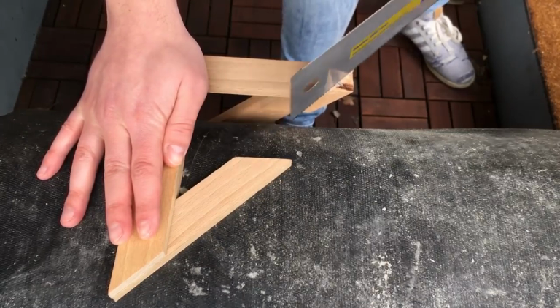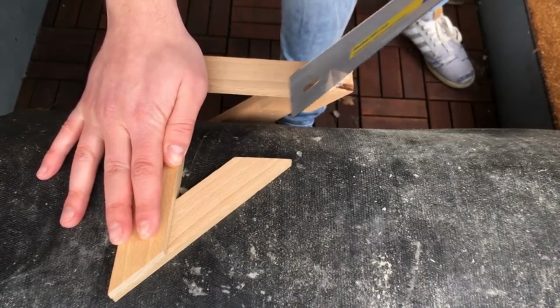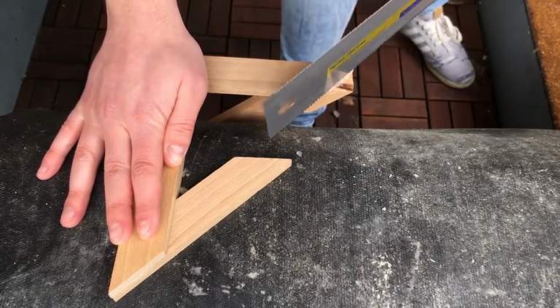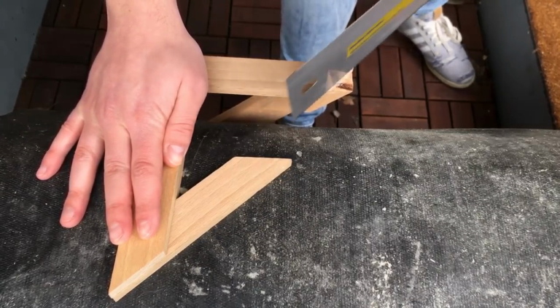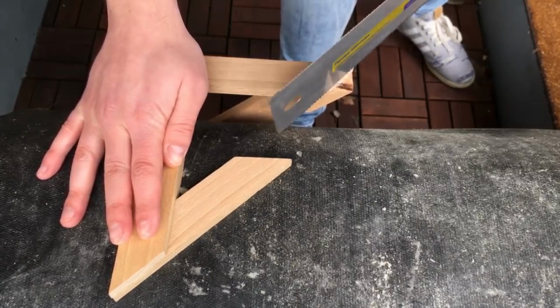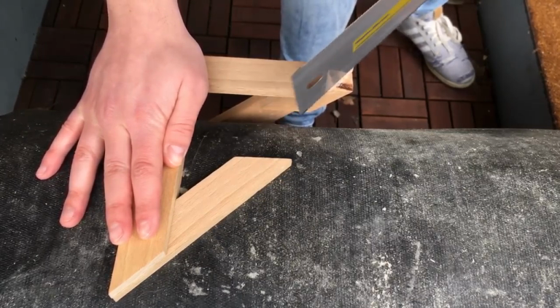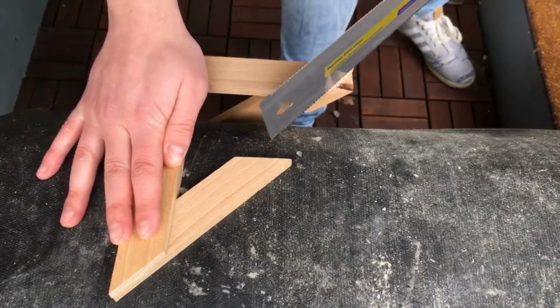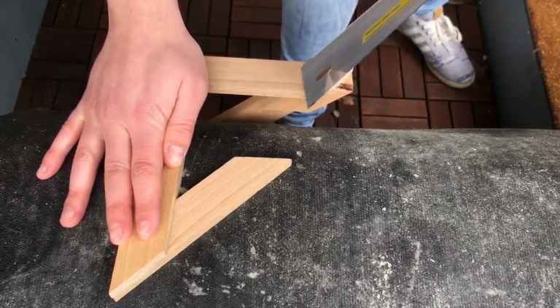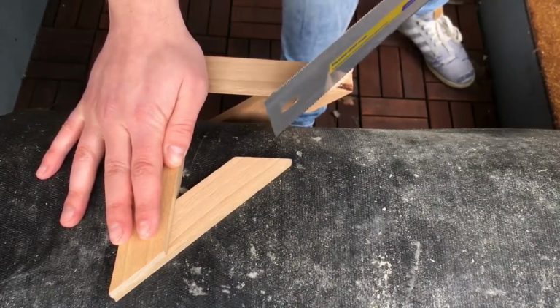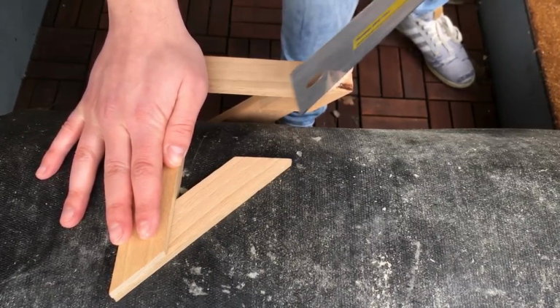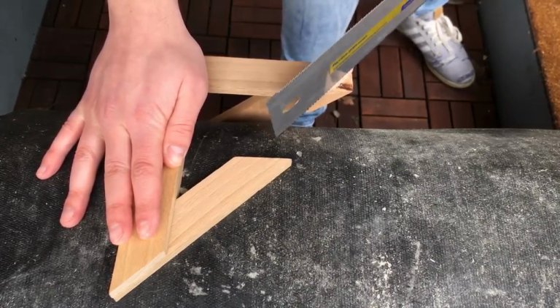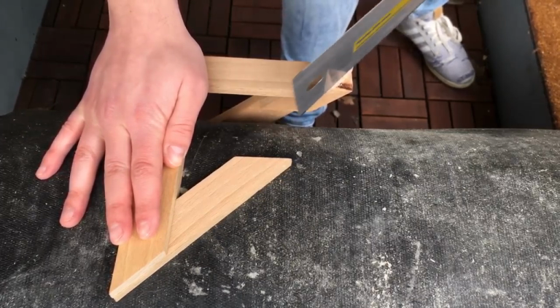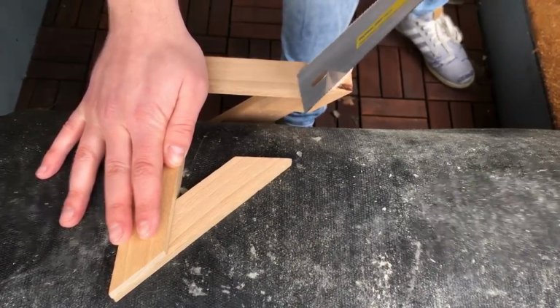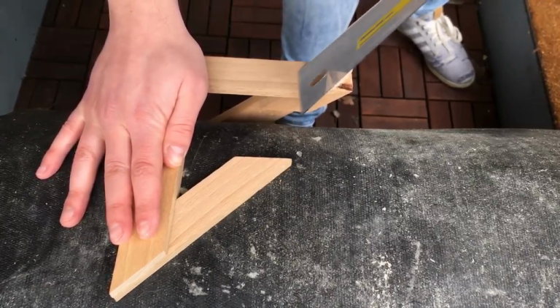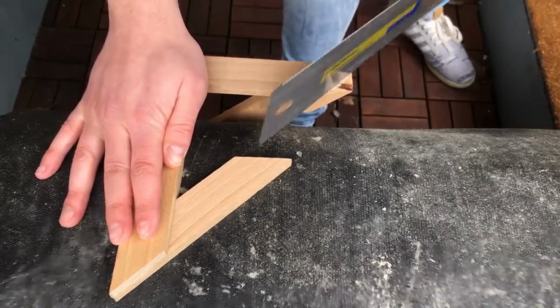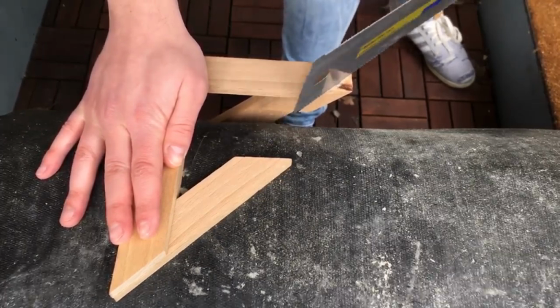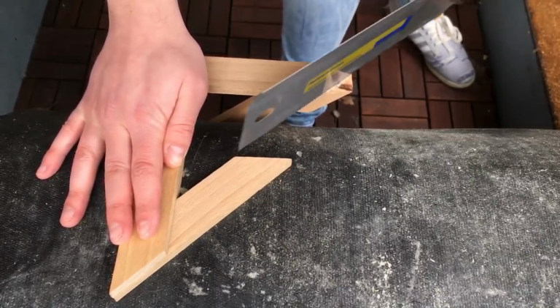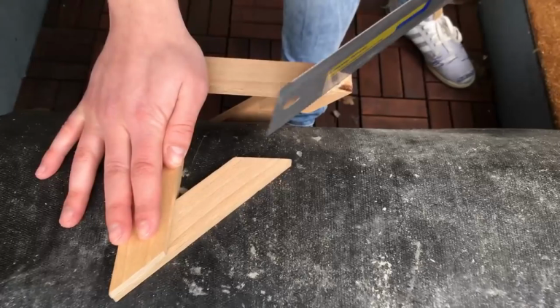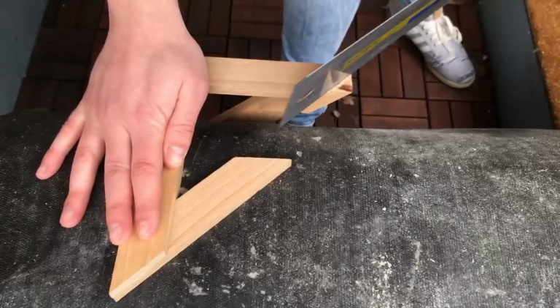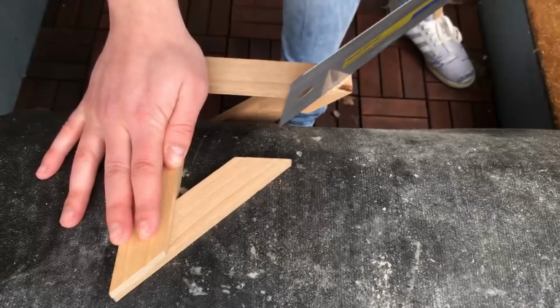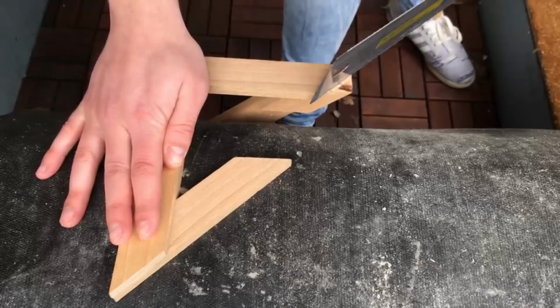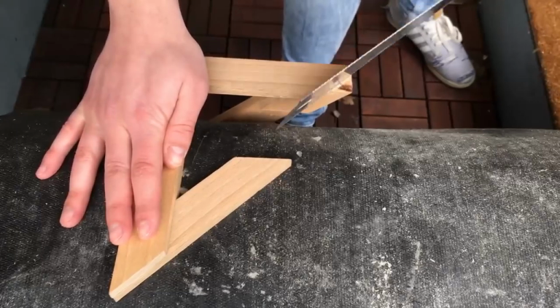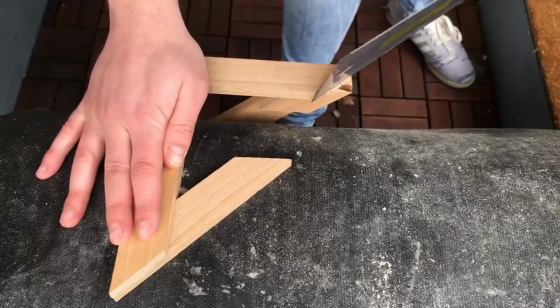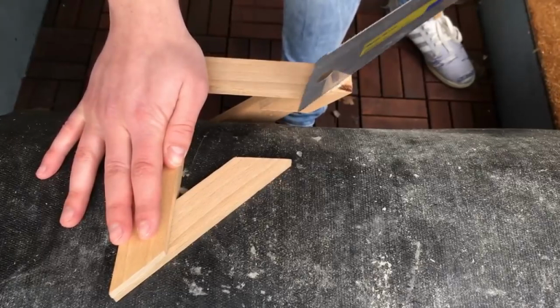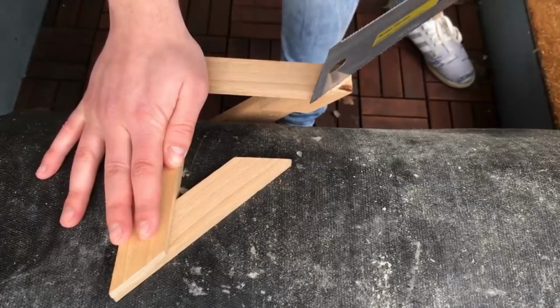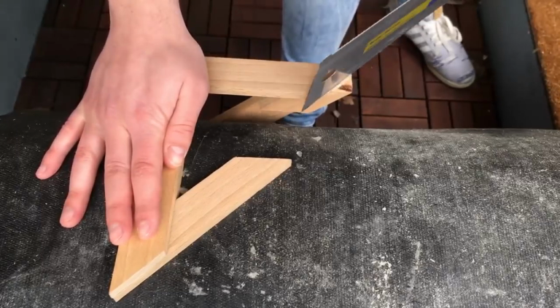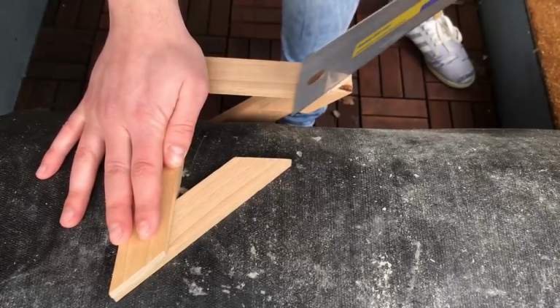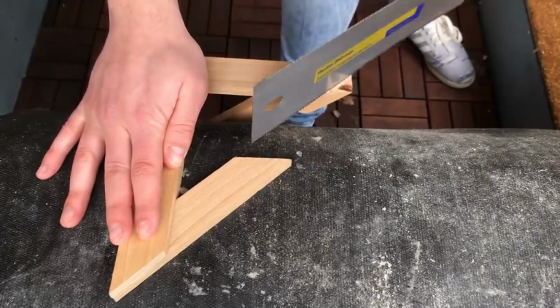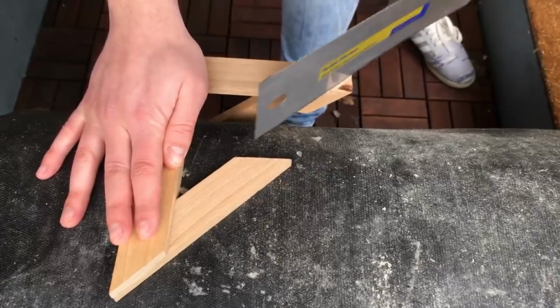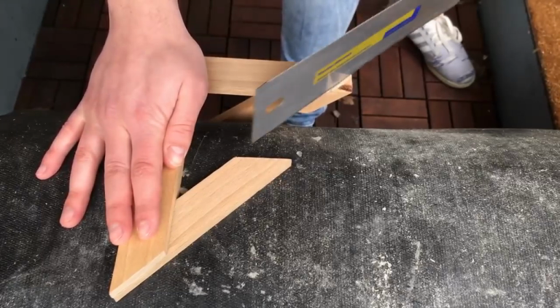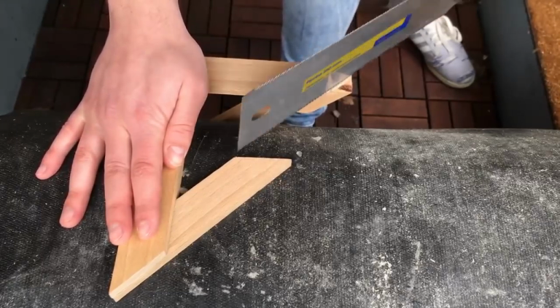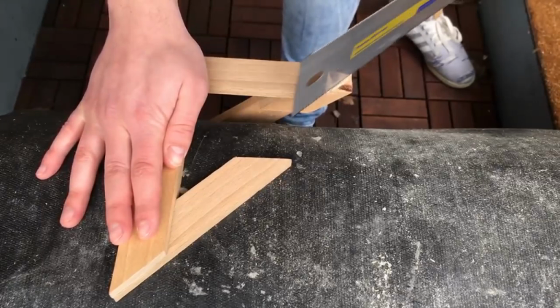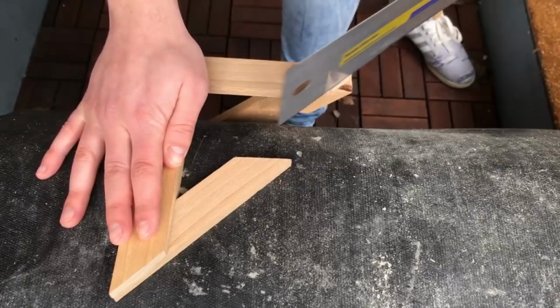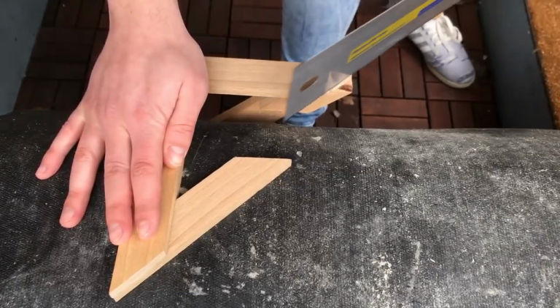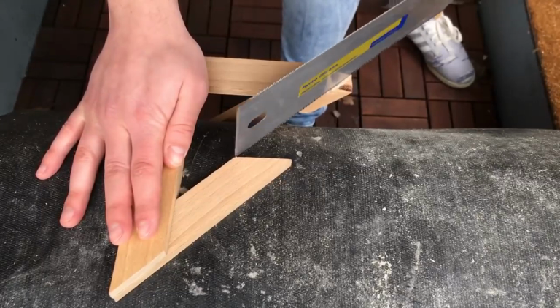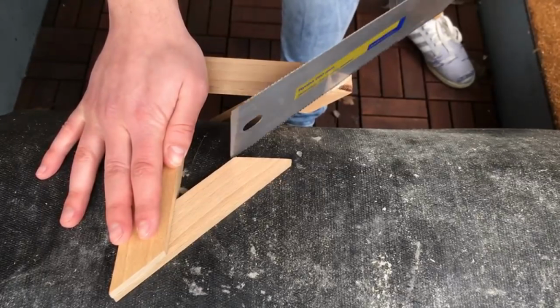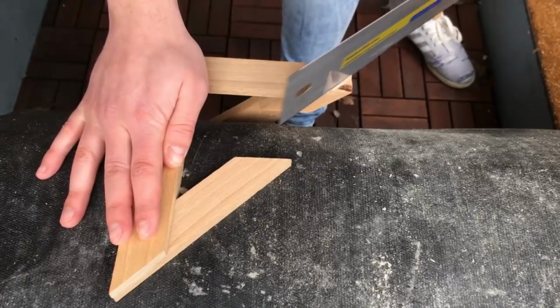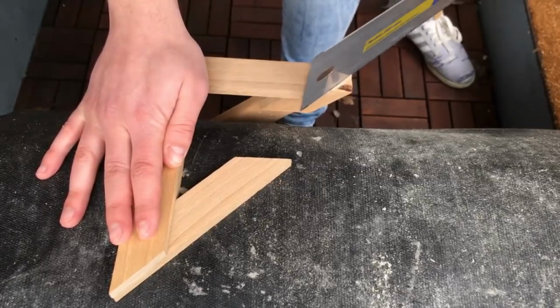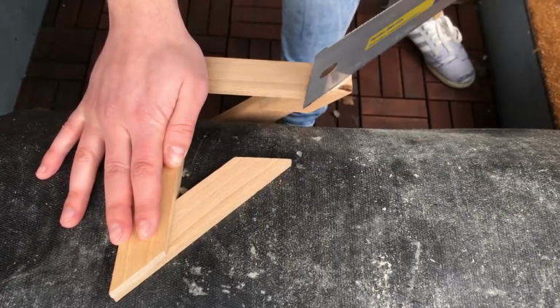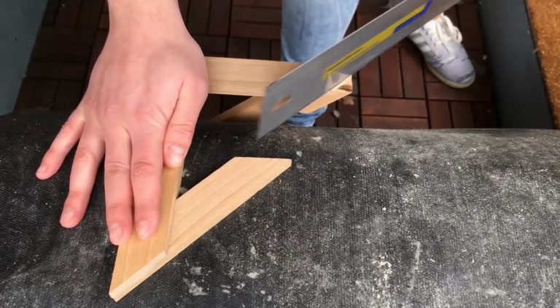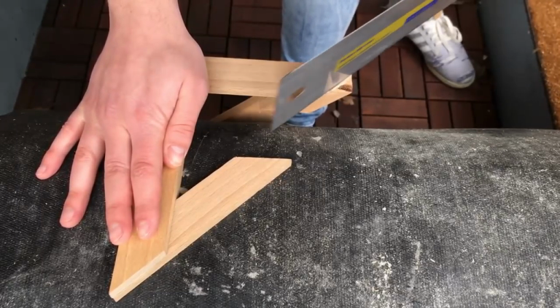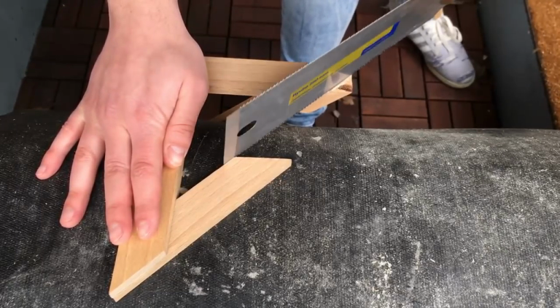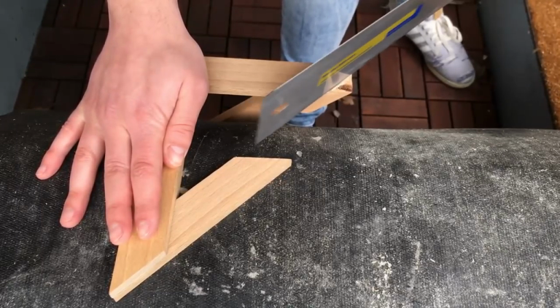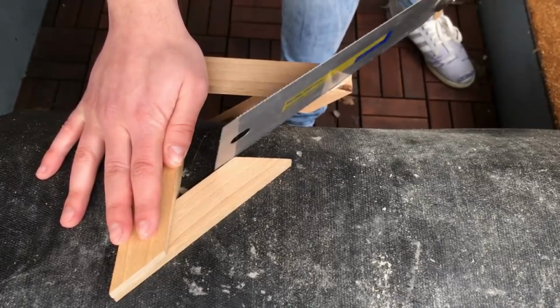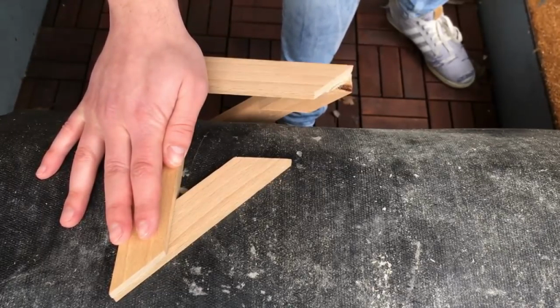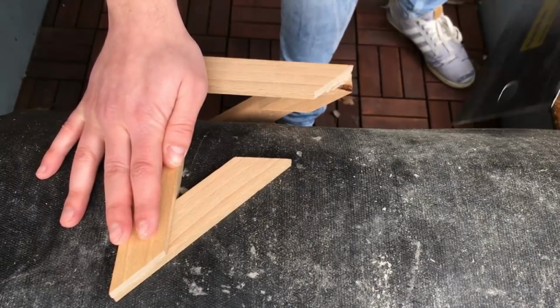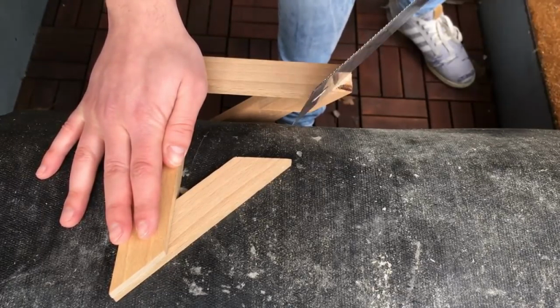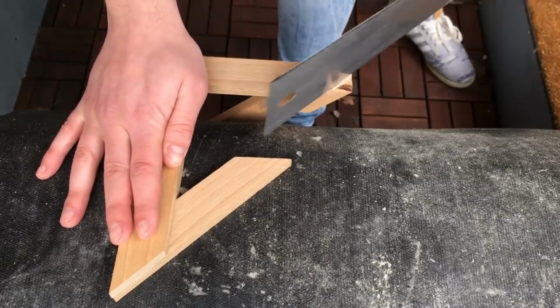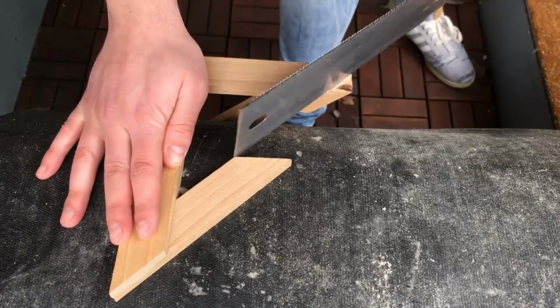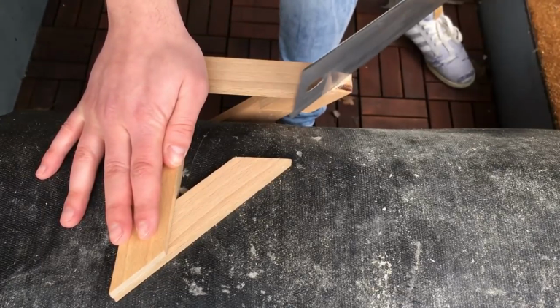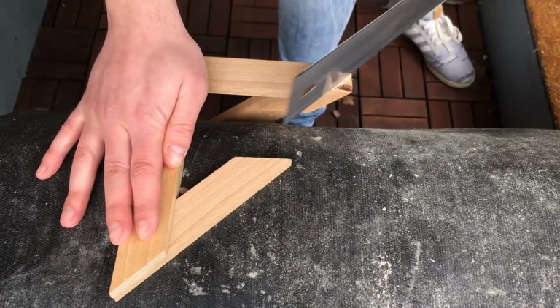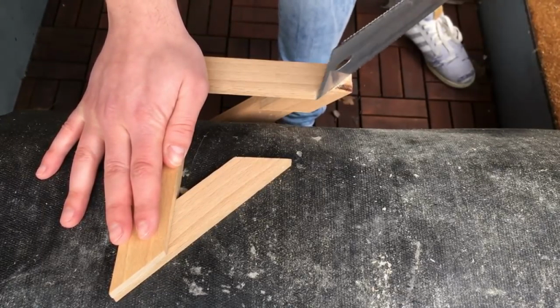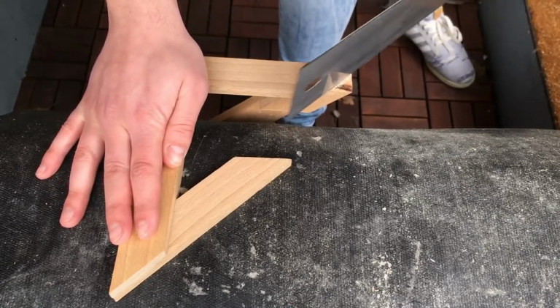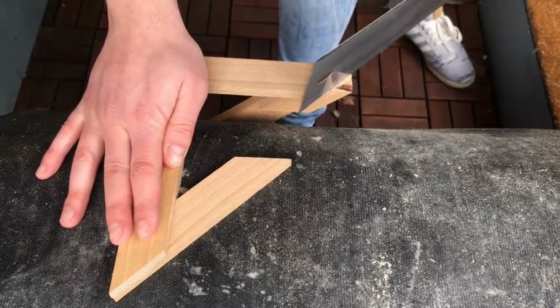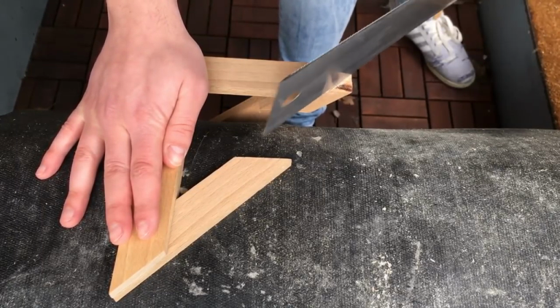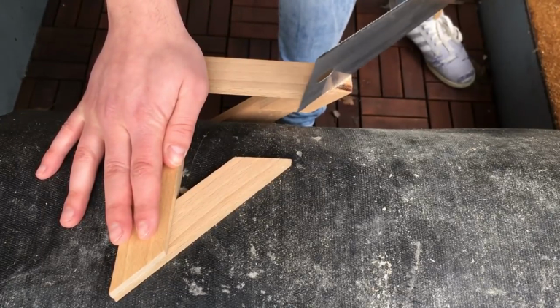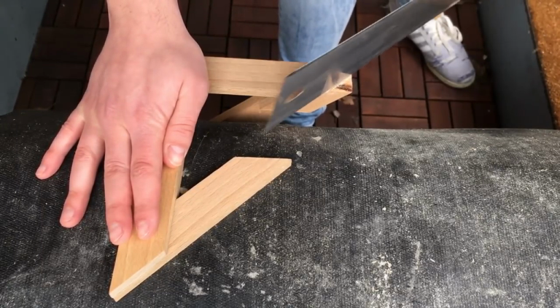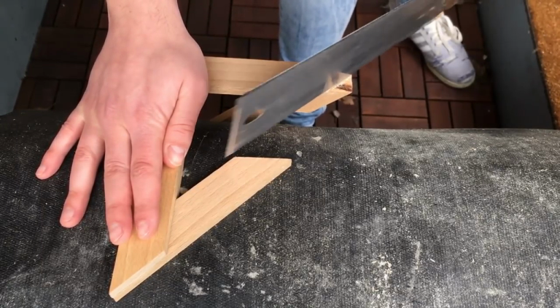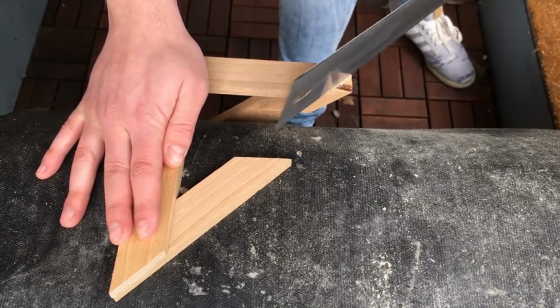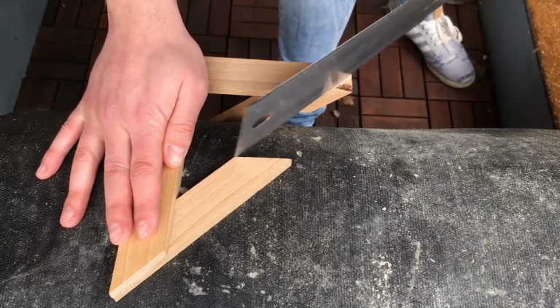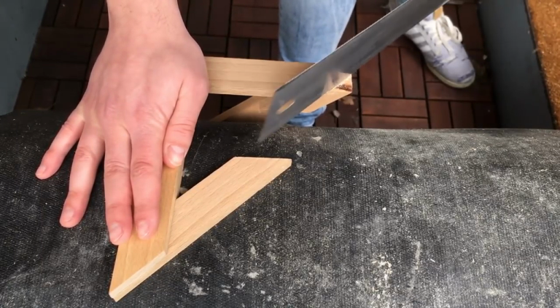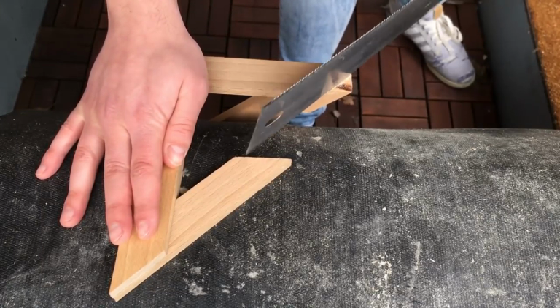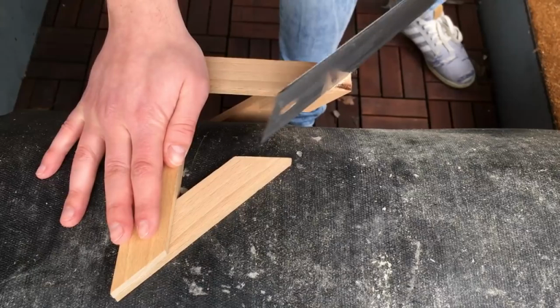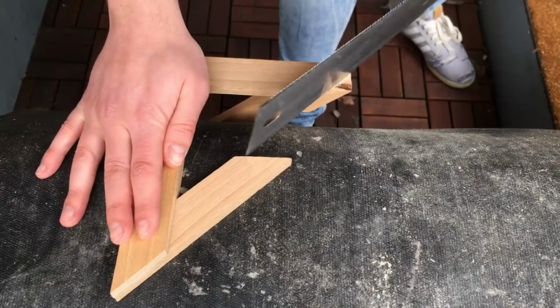It also took a while because I'm using a hardwood — it's called beech wood.